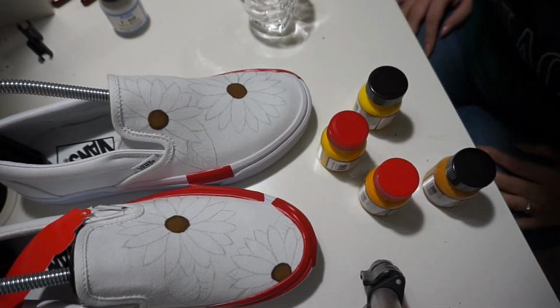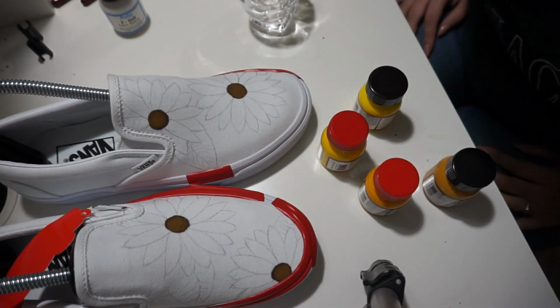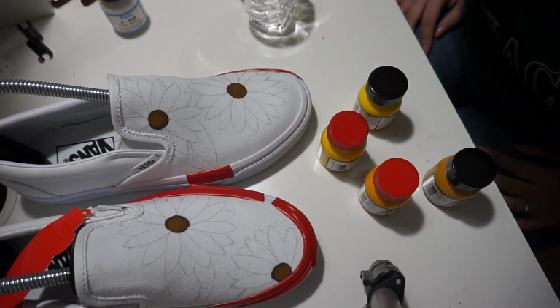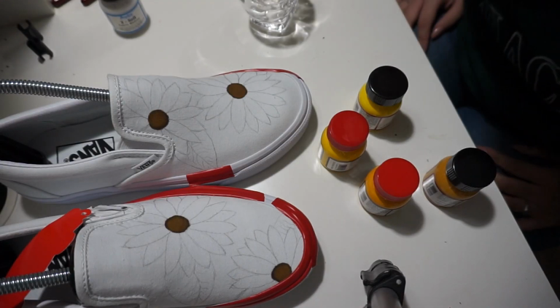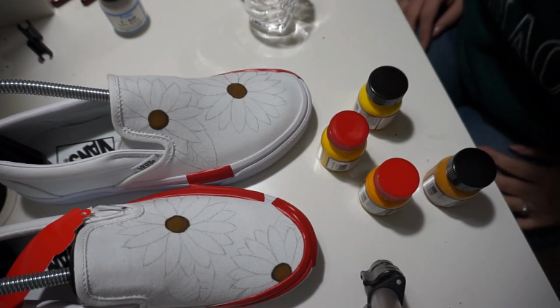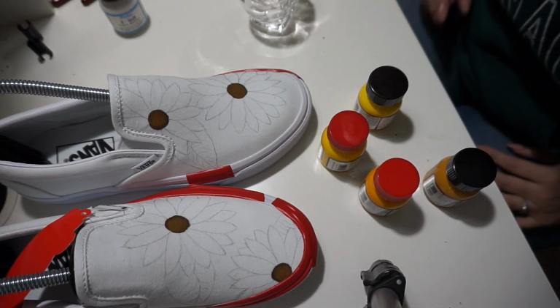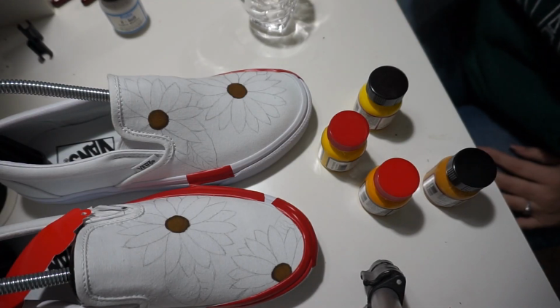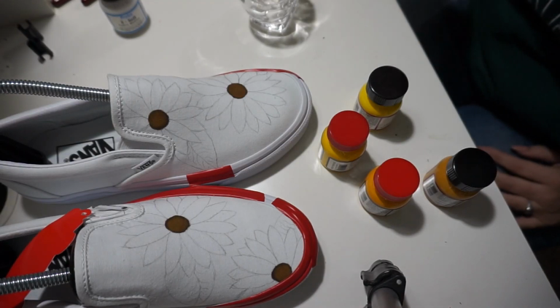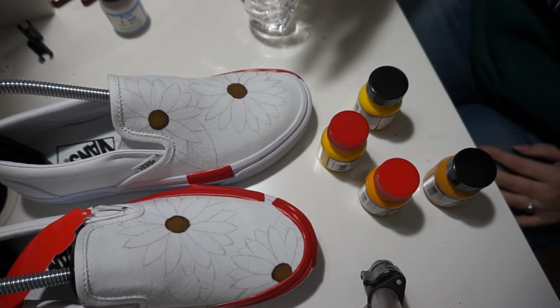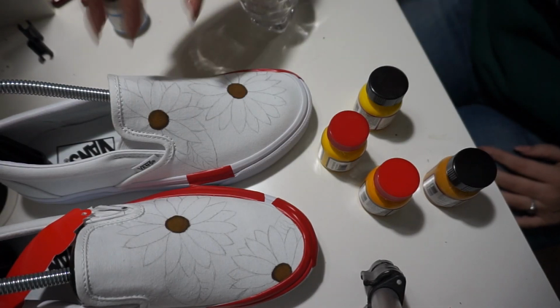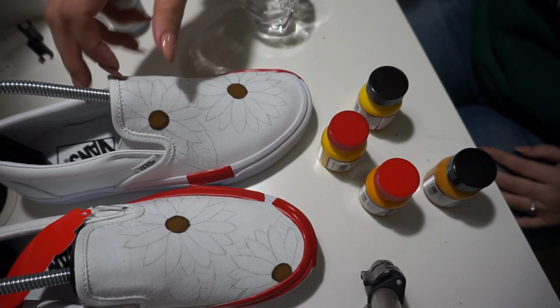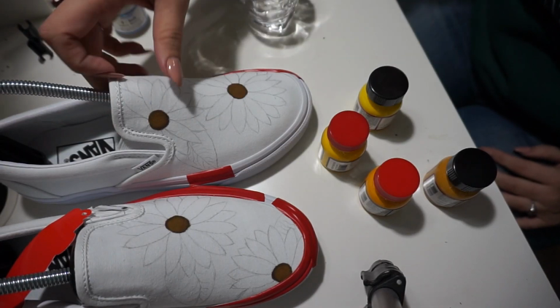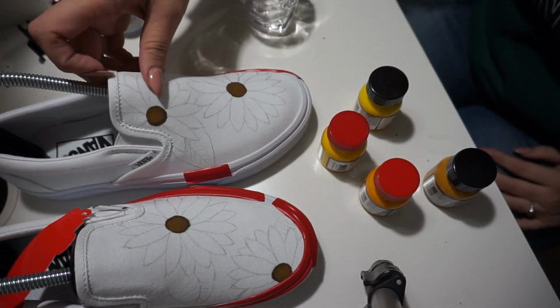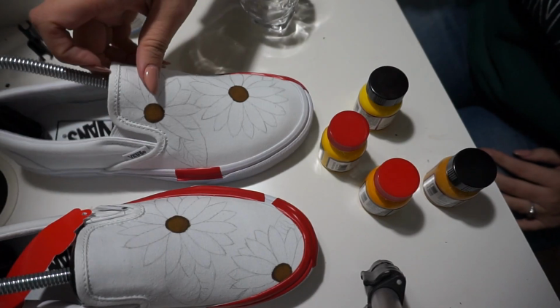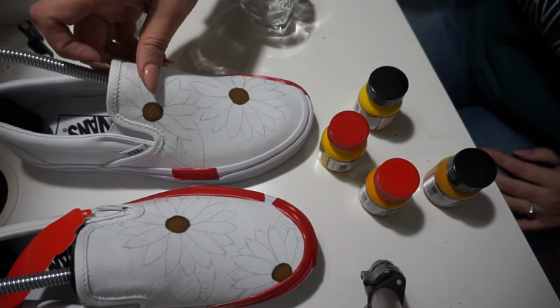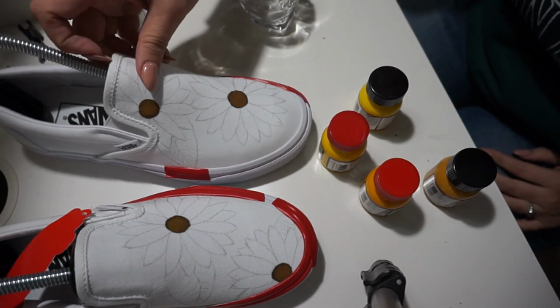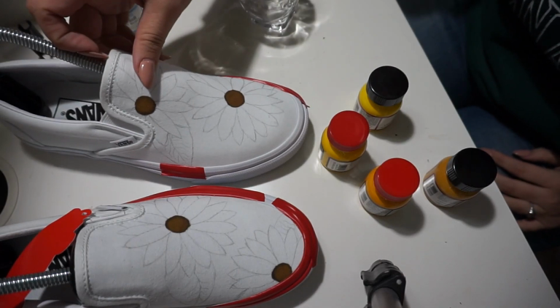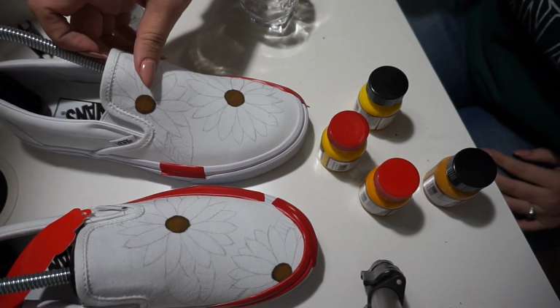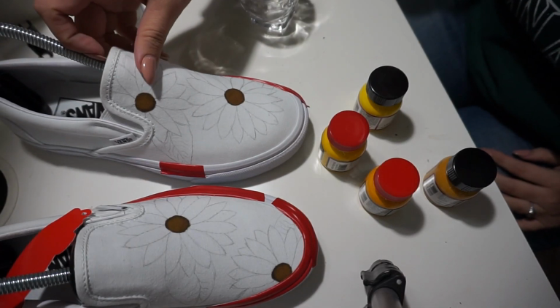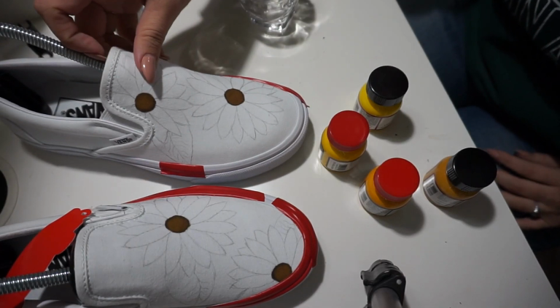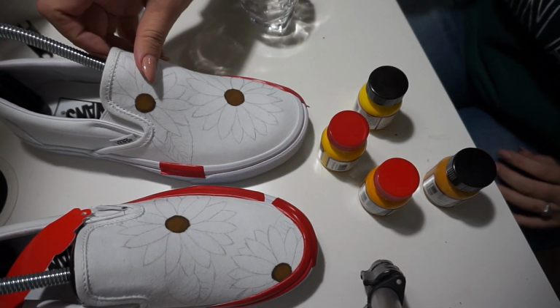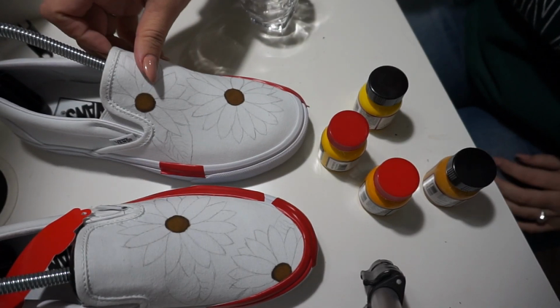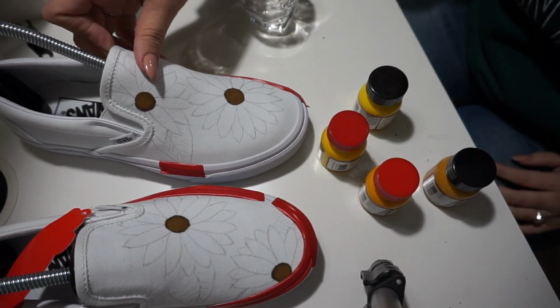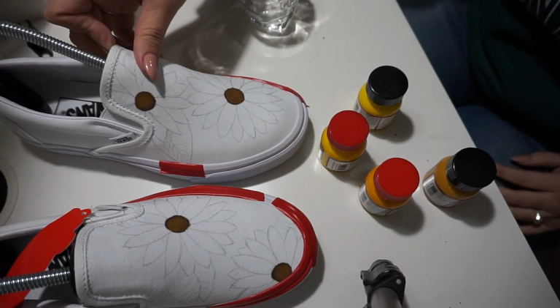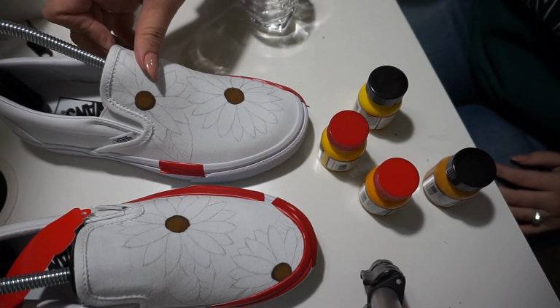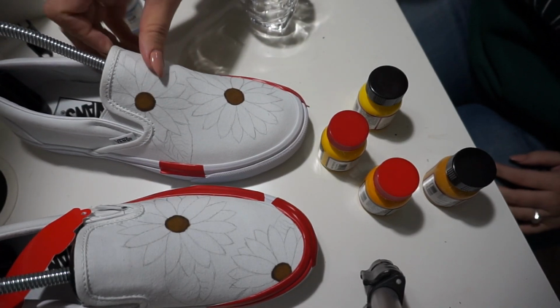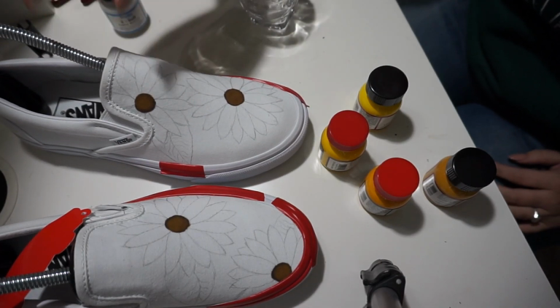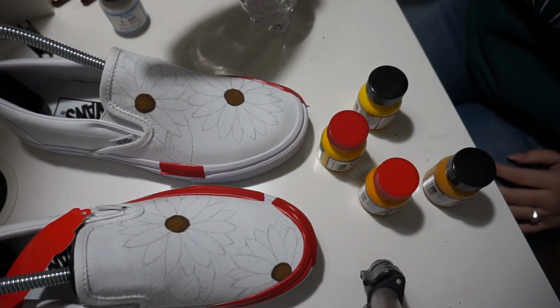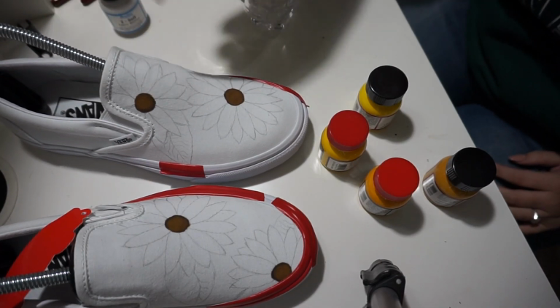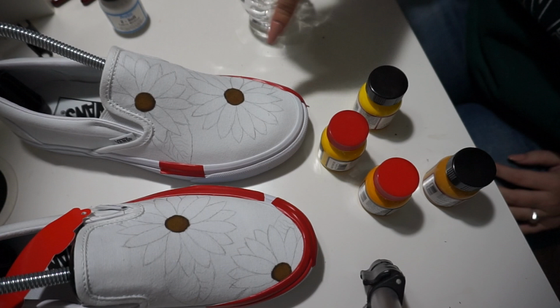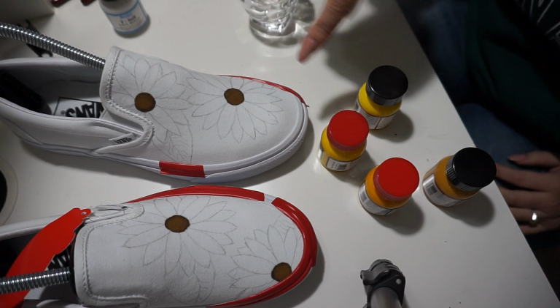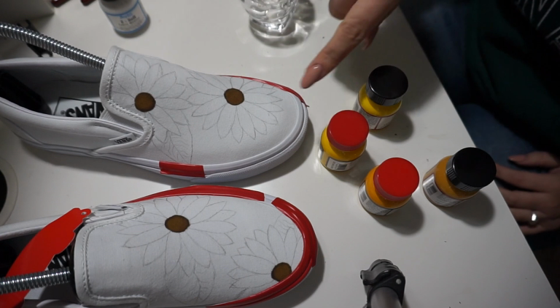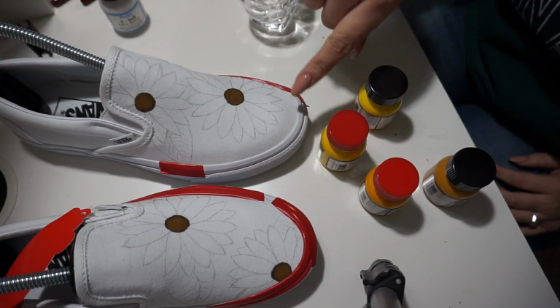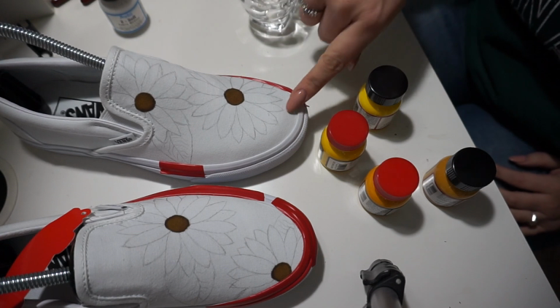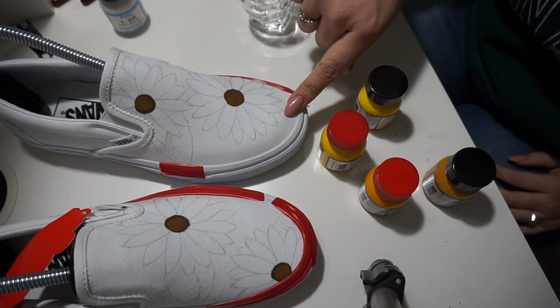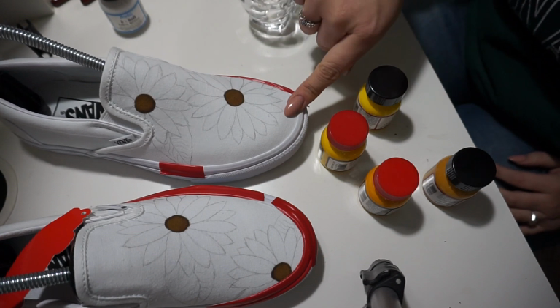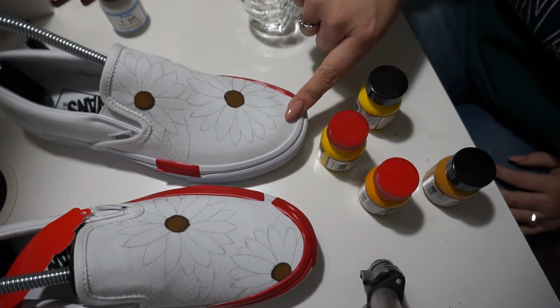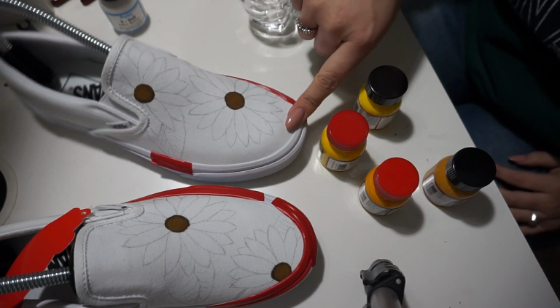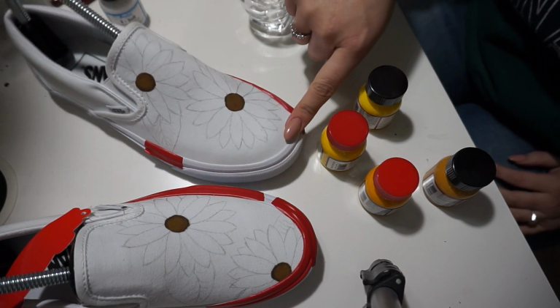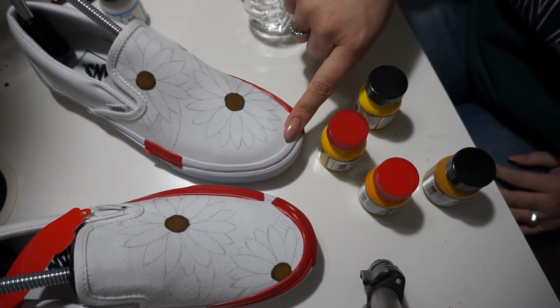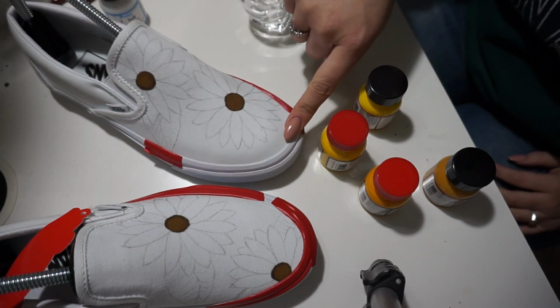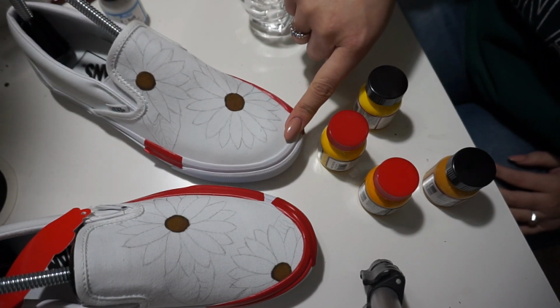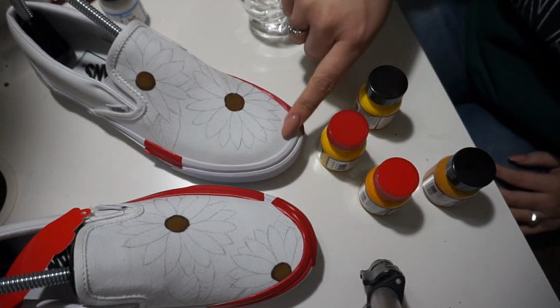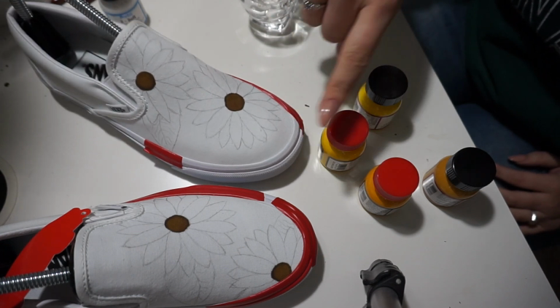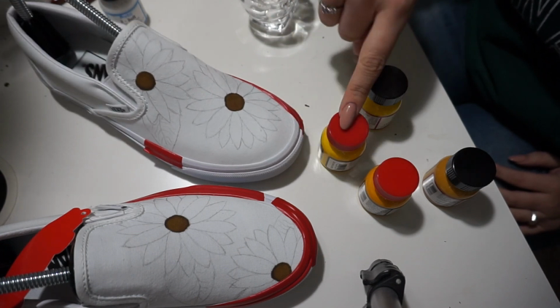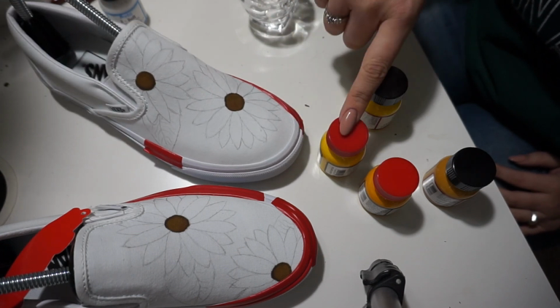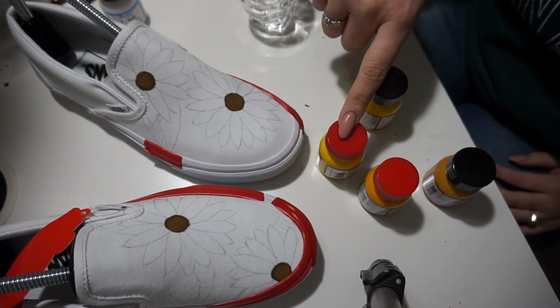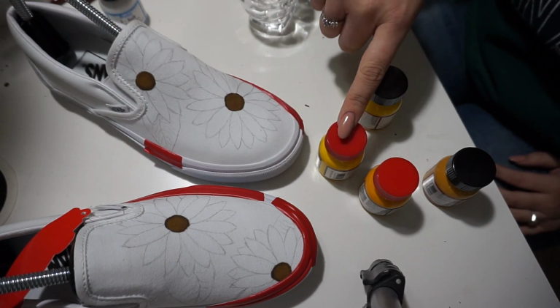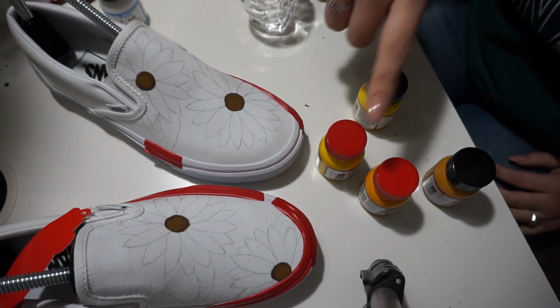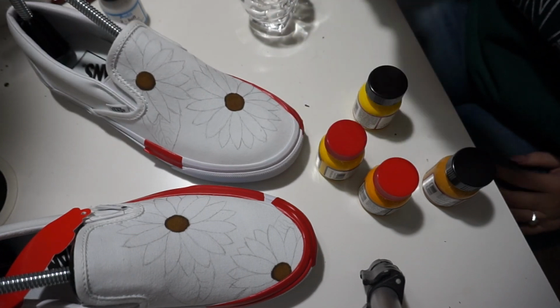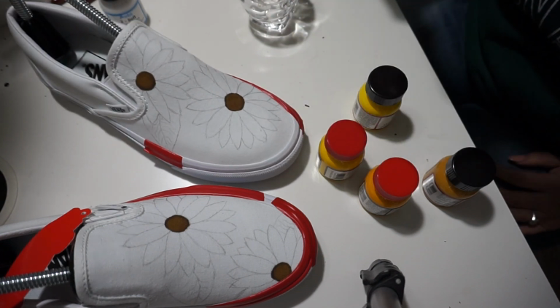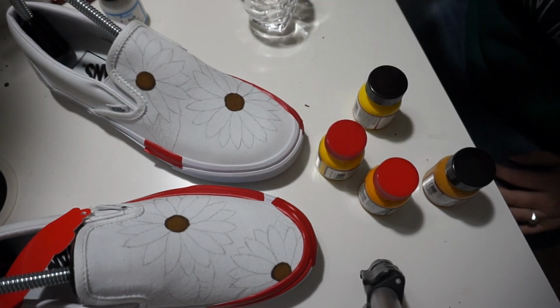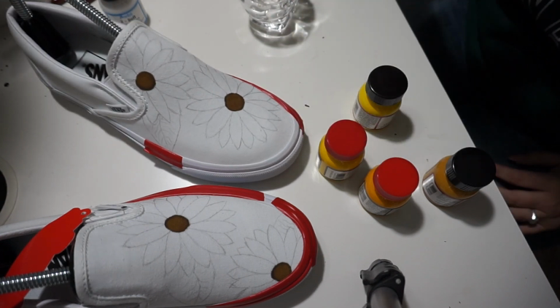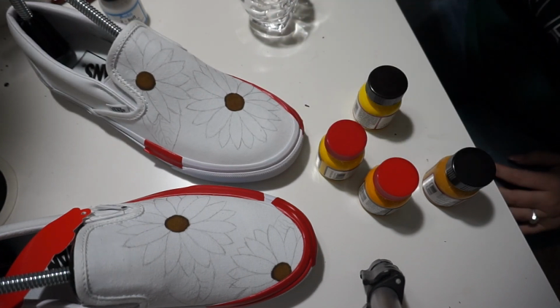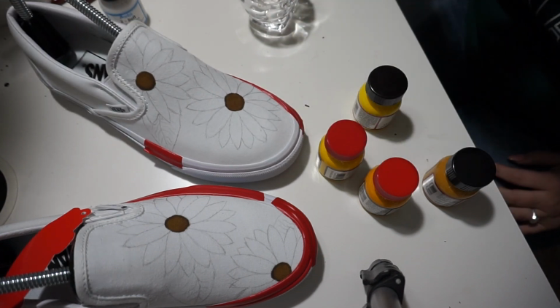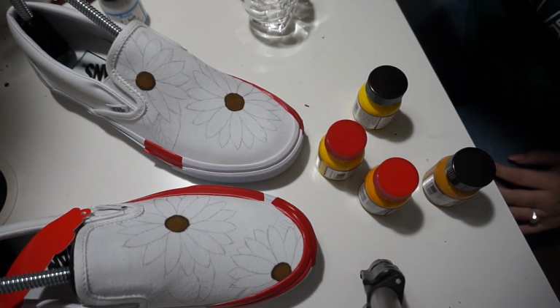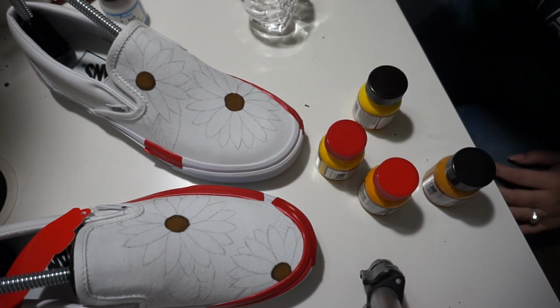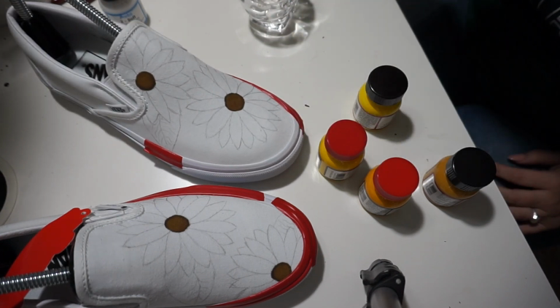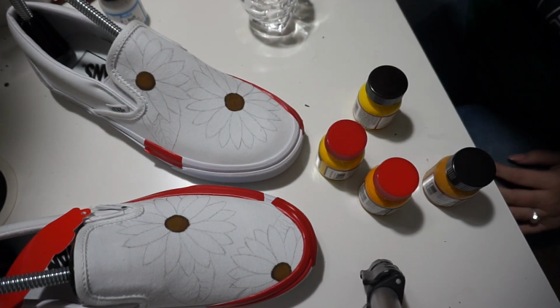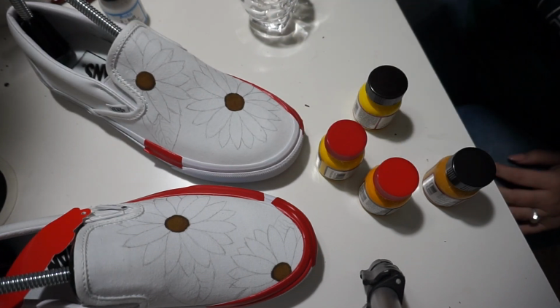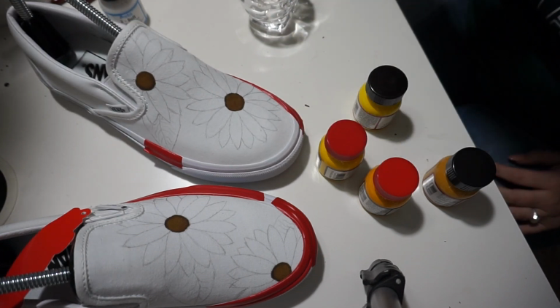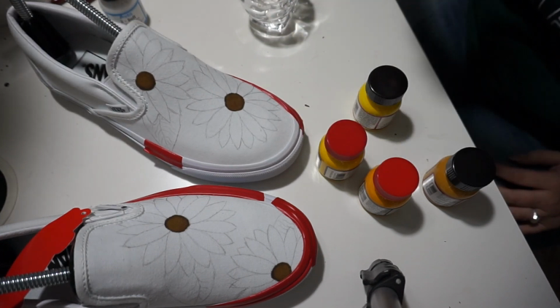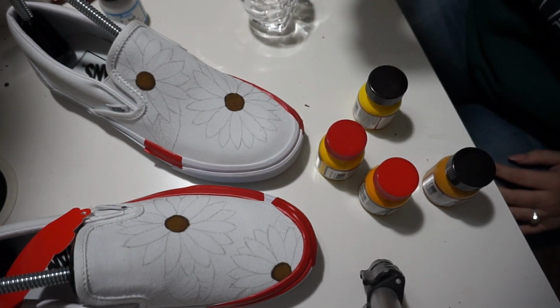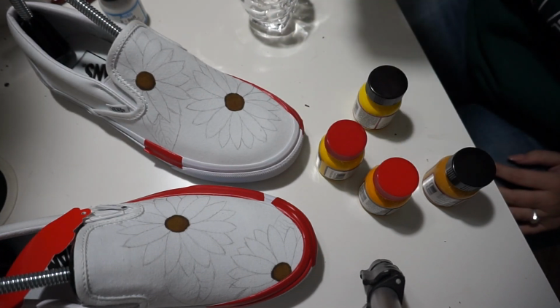Okay, so now that the inside seeds are done, I'm going to go ahead and make some paint for the petals.